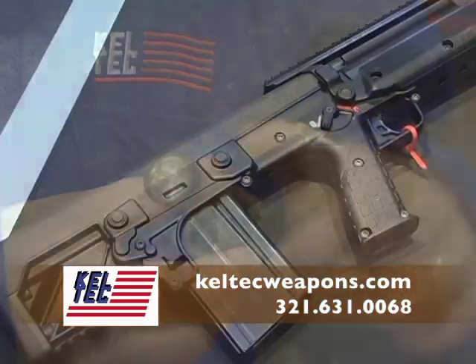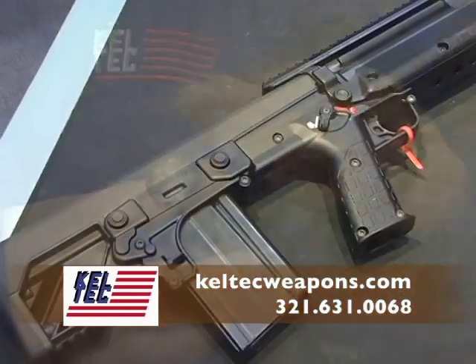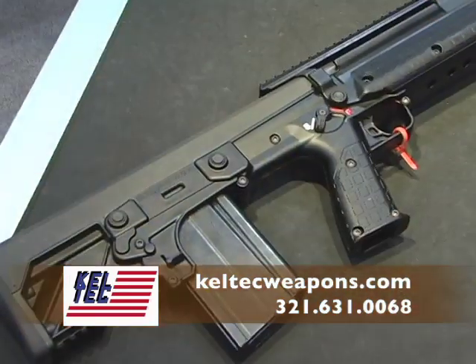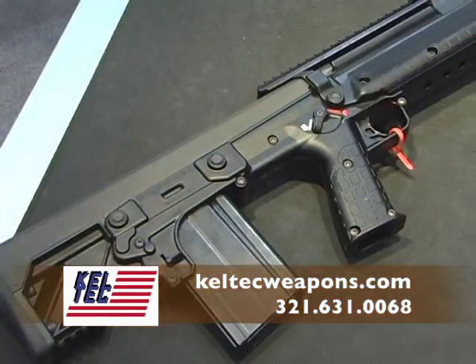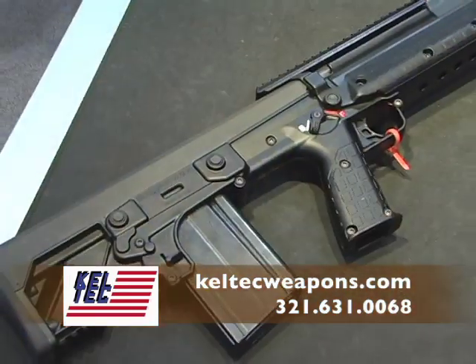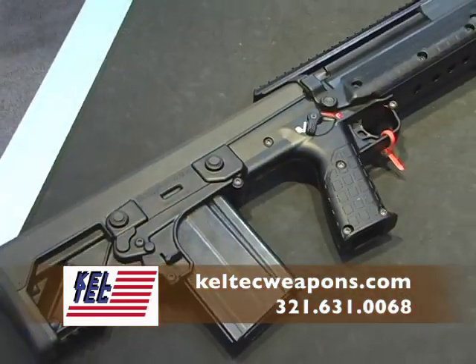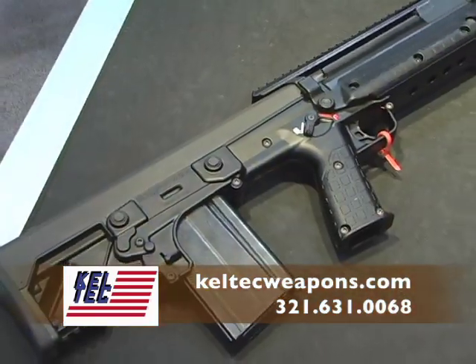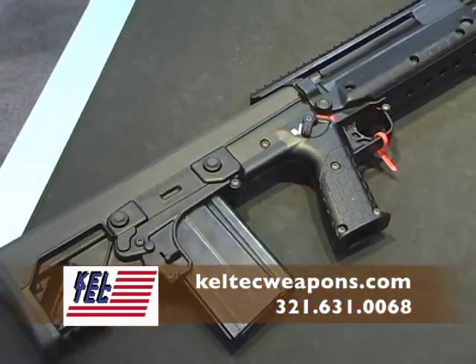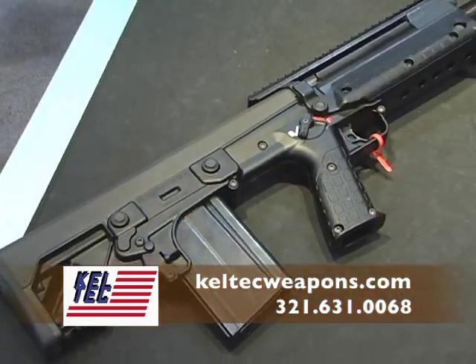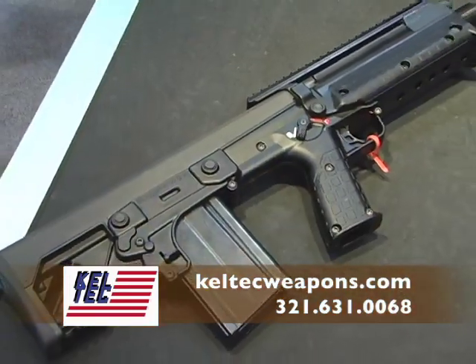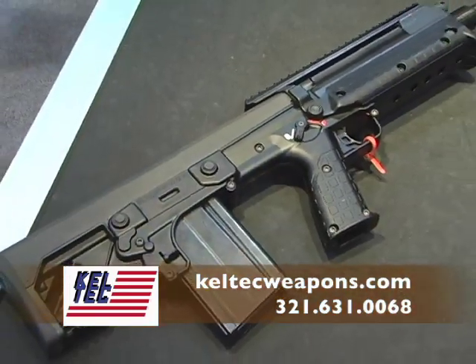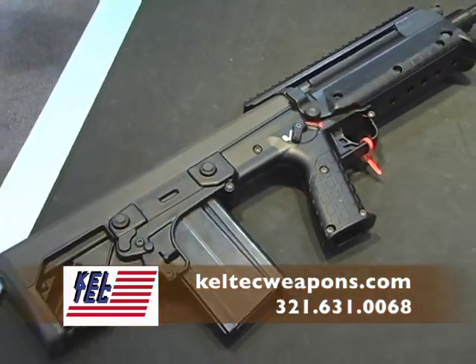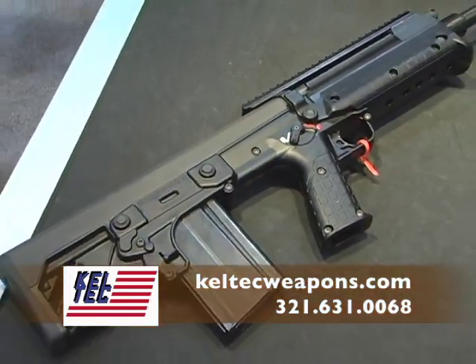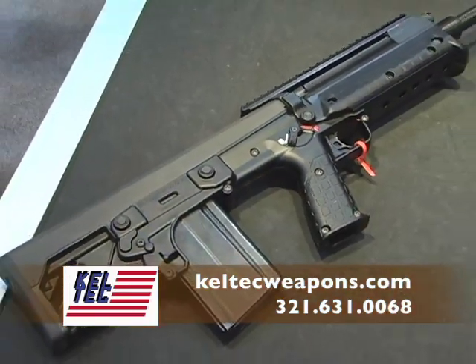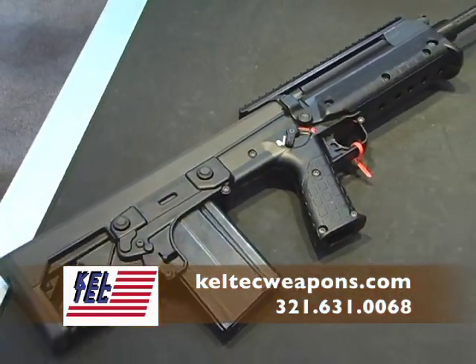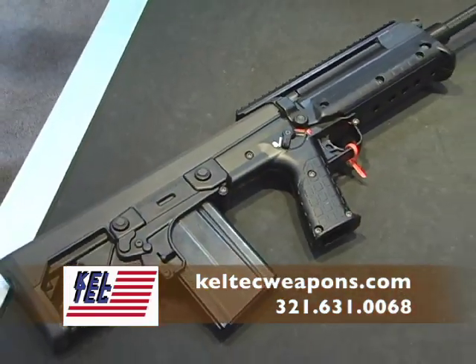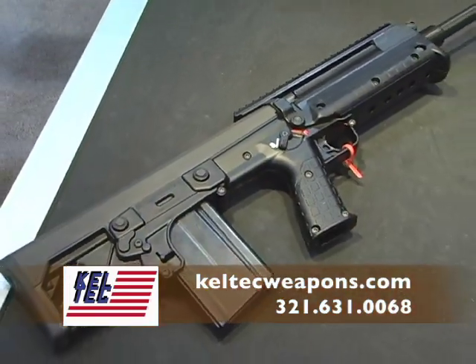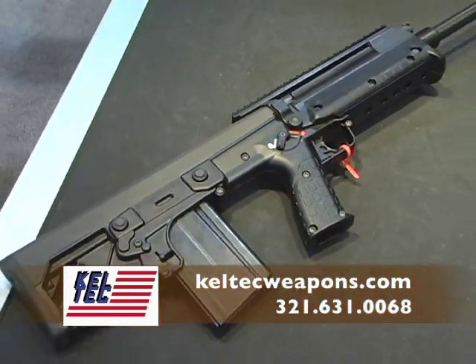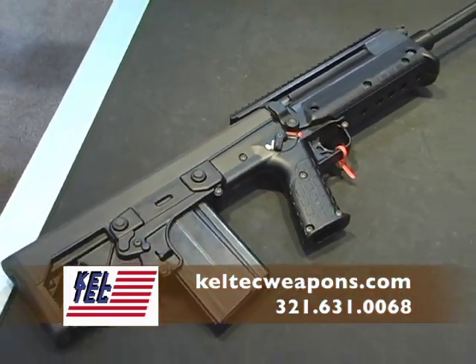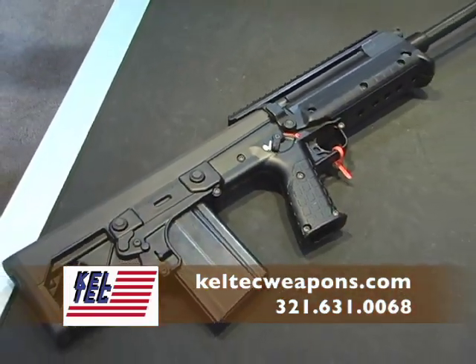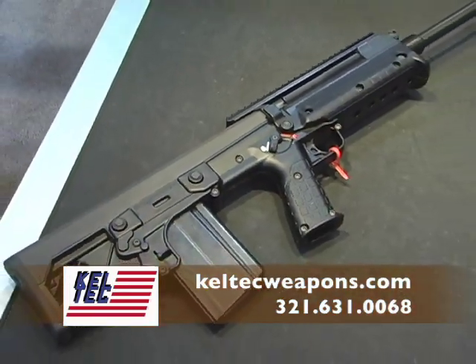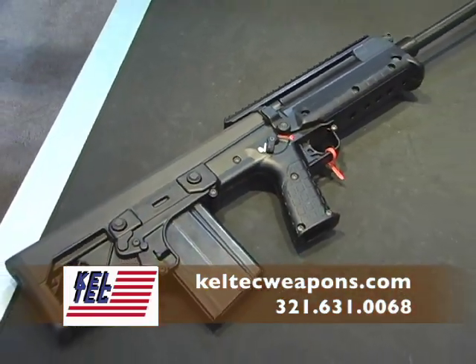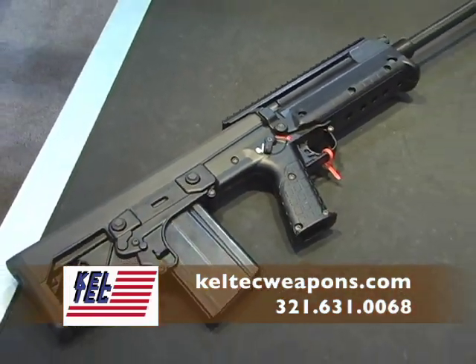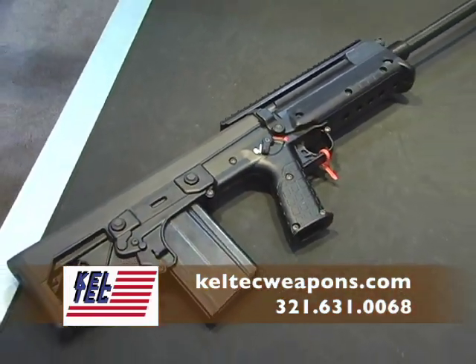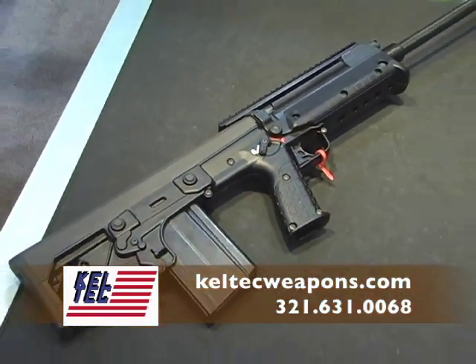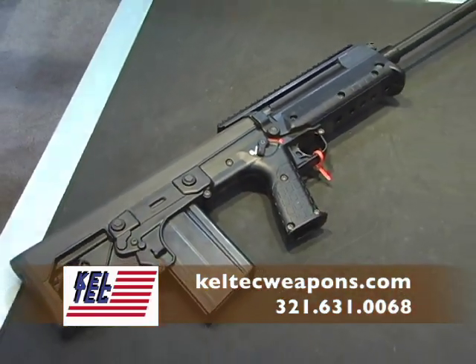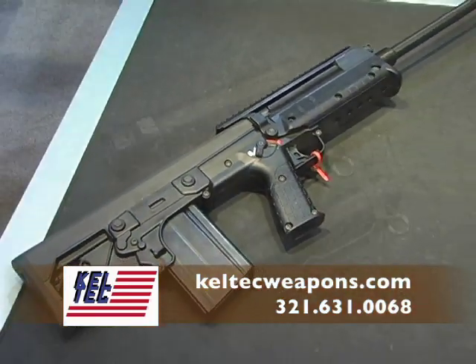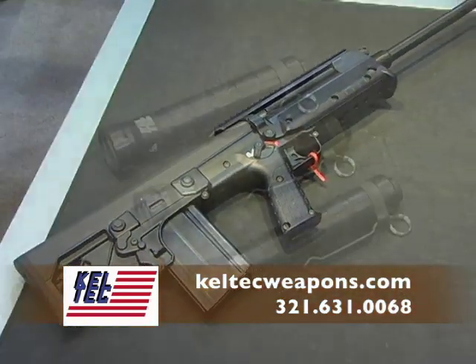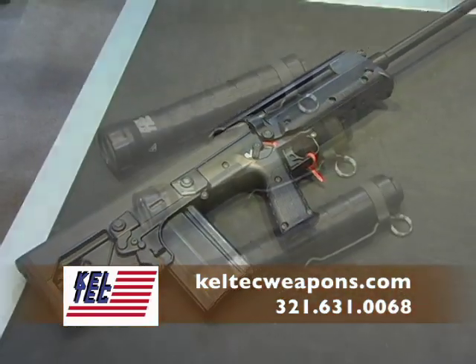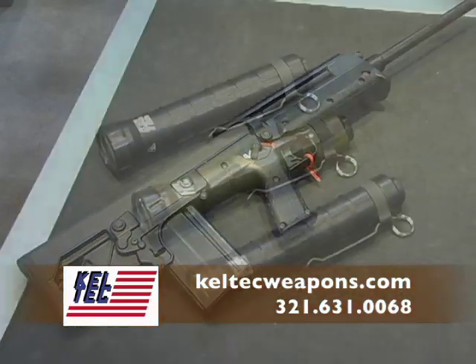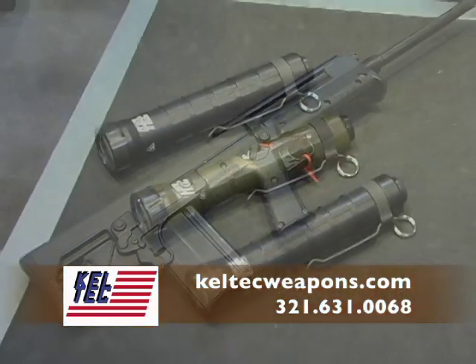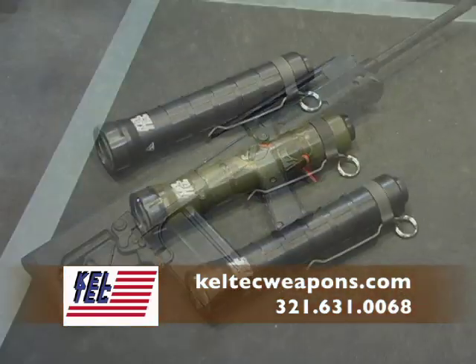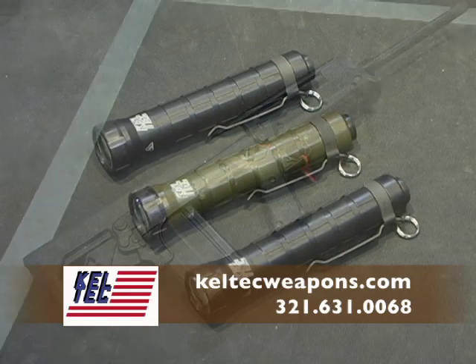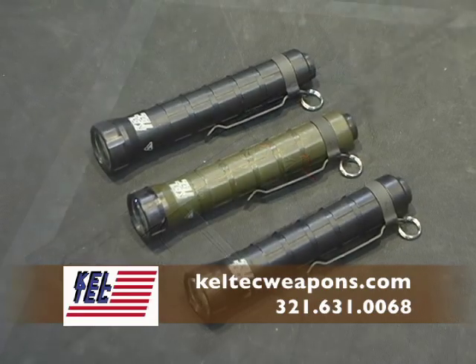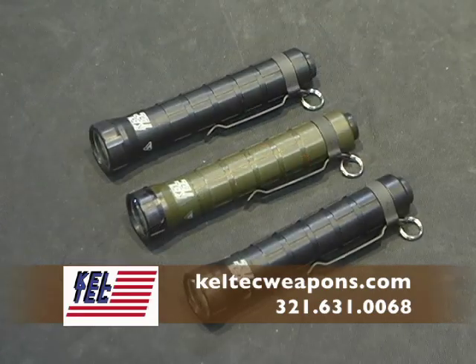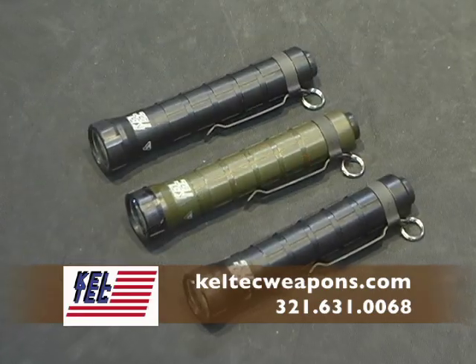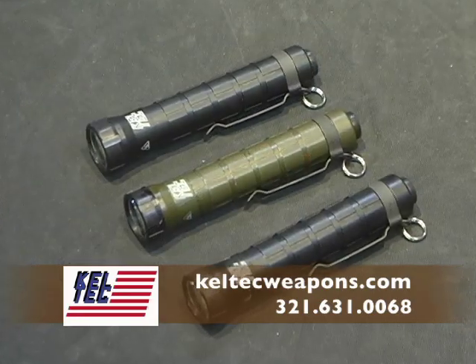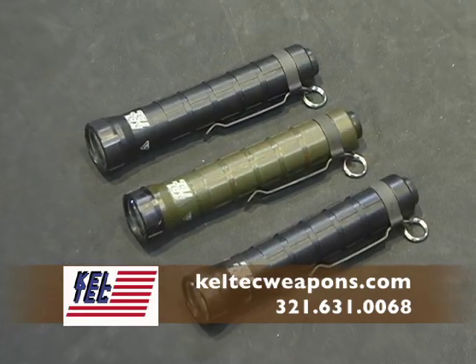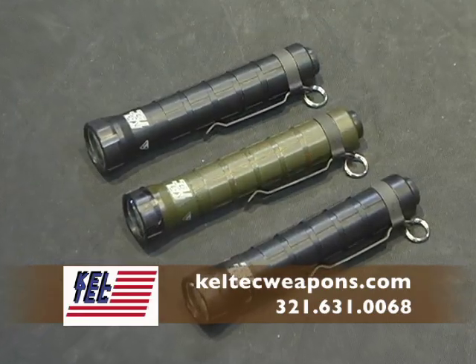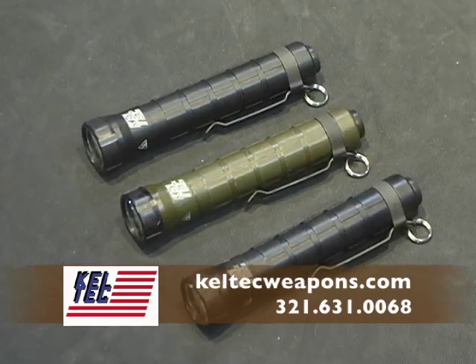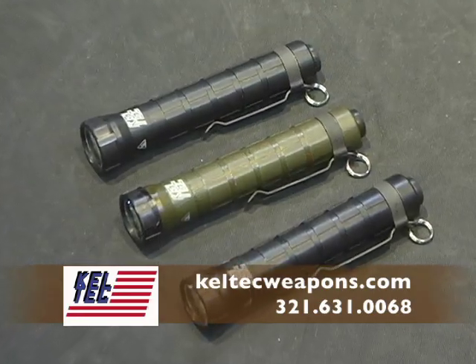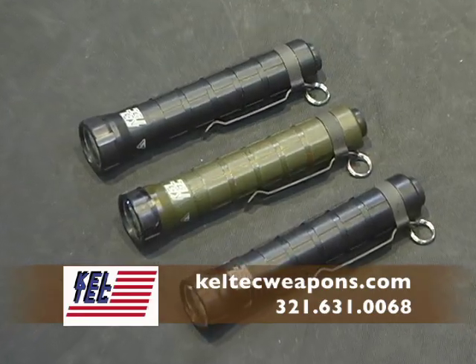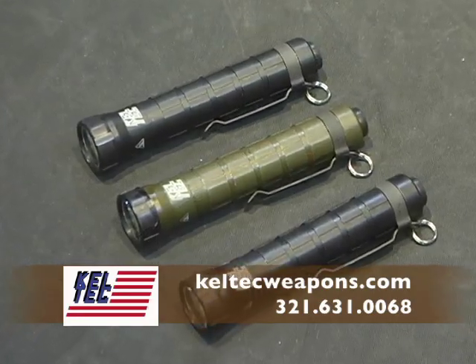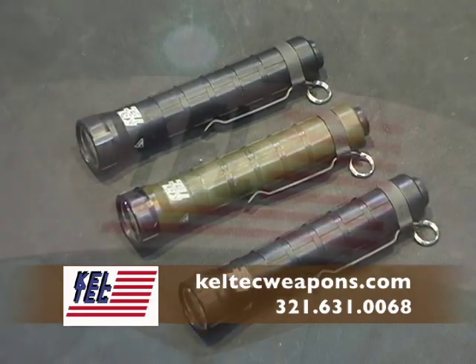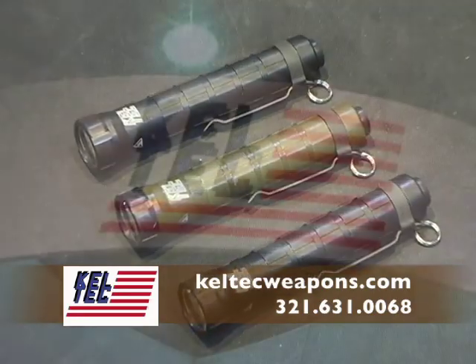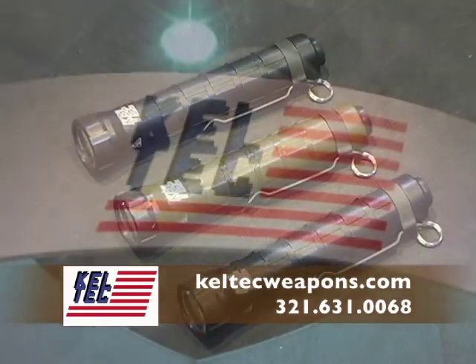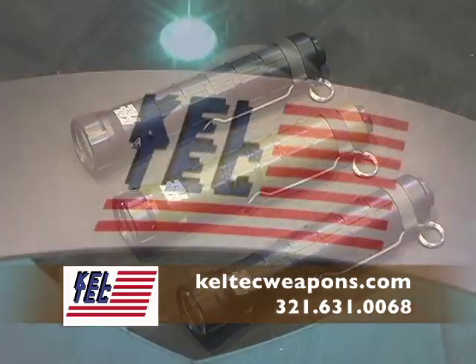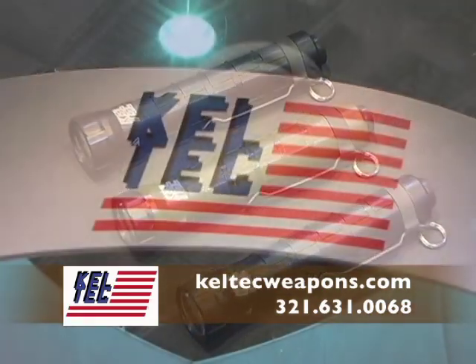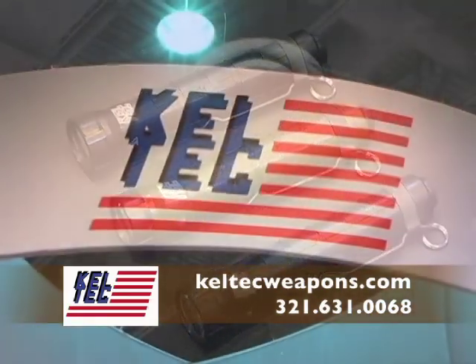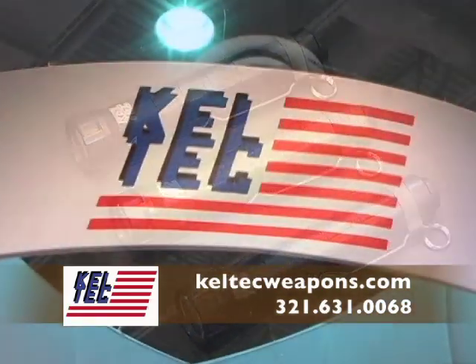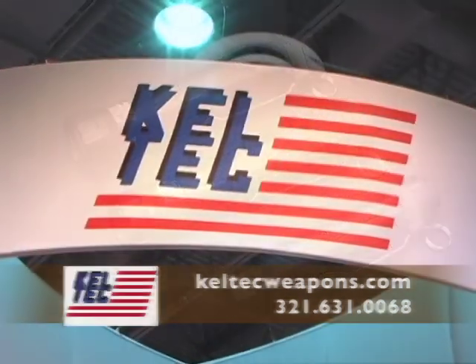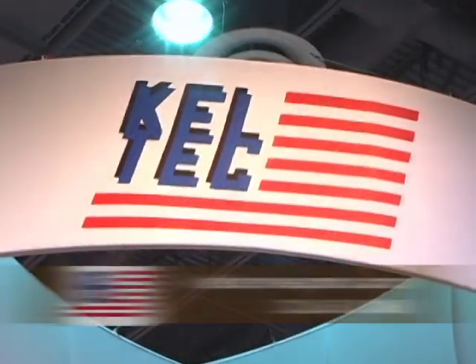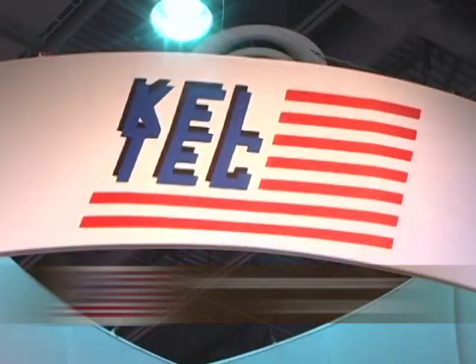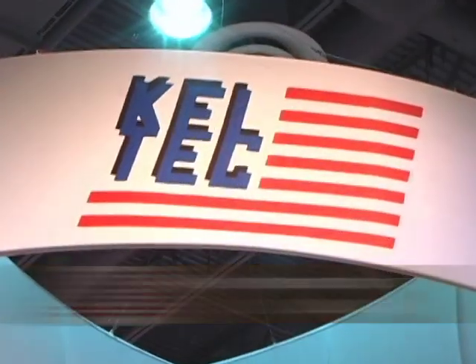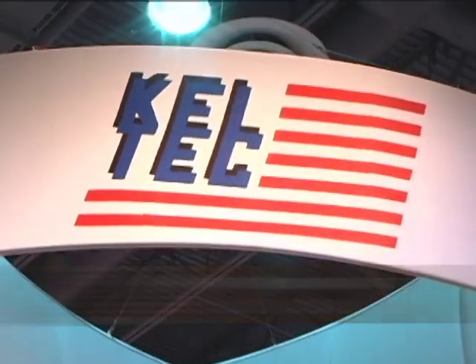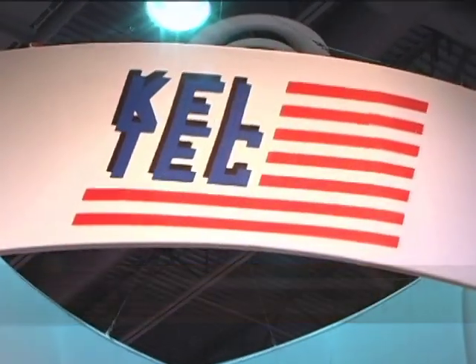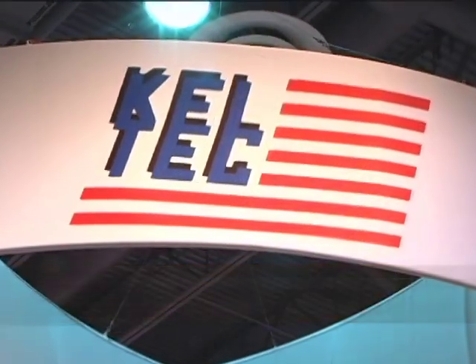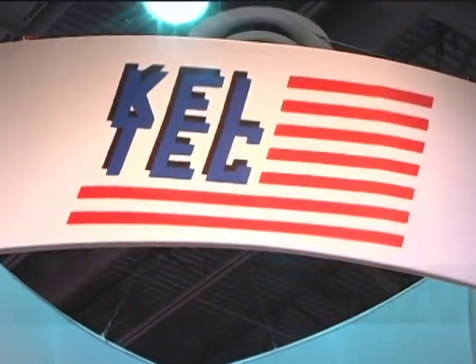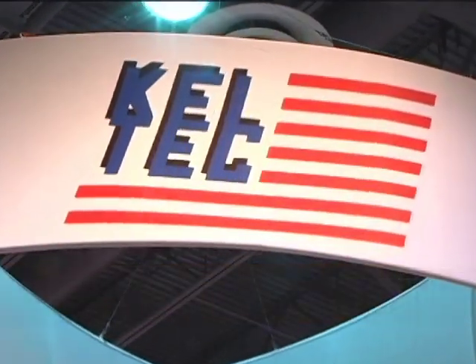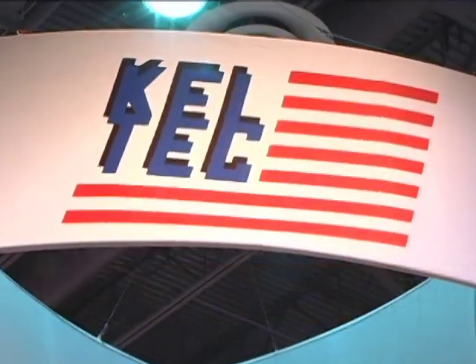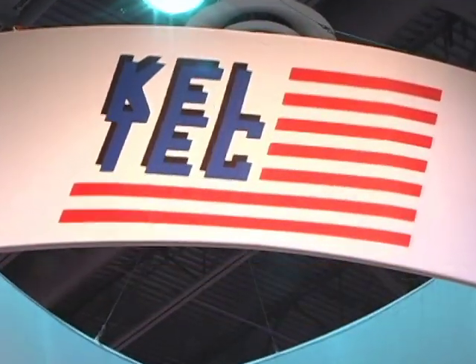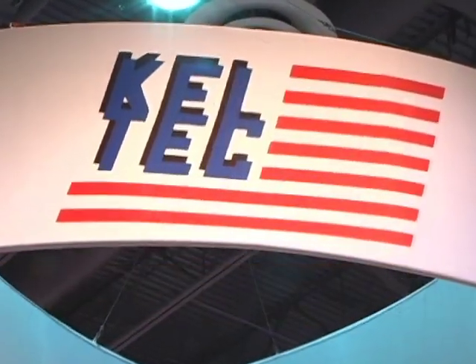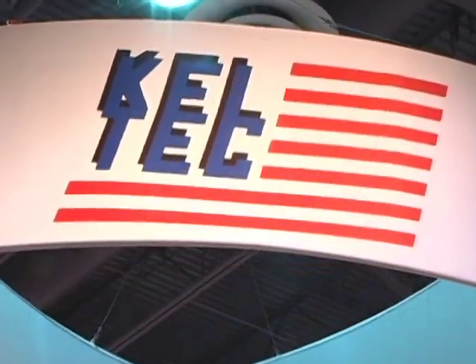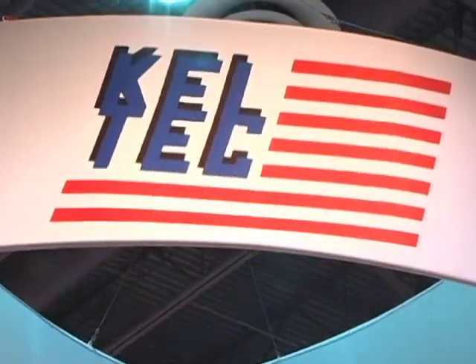Kel-Tec continues to revolutionize the firearm industry. And with this year's introductions, they're going to change the world of flashlights as well.